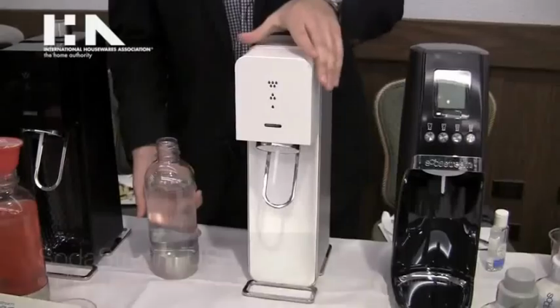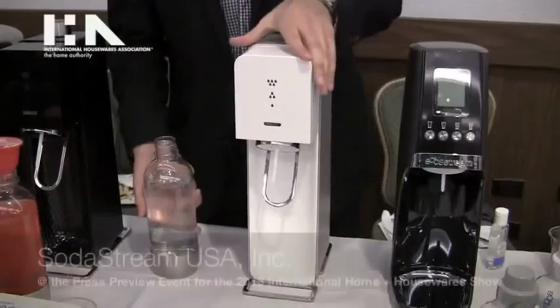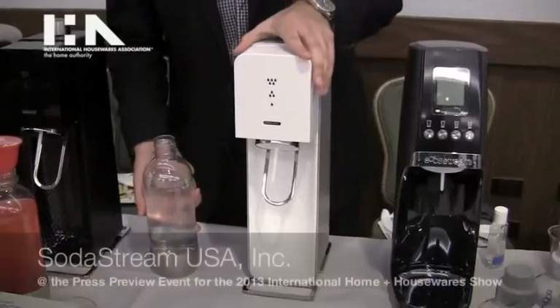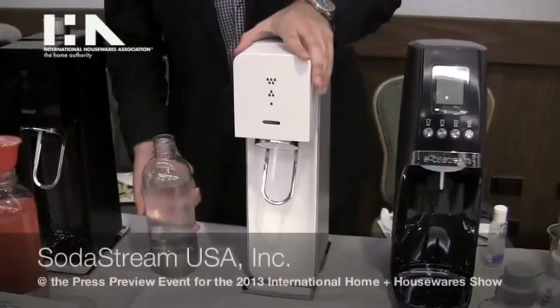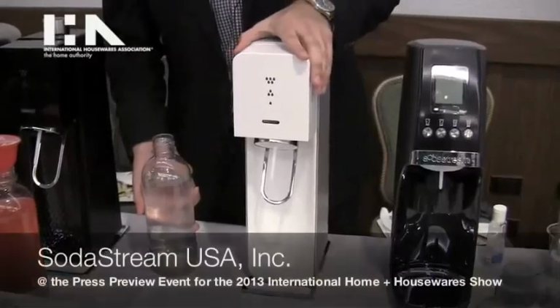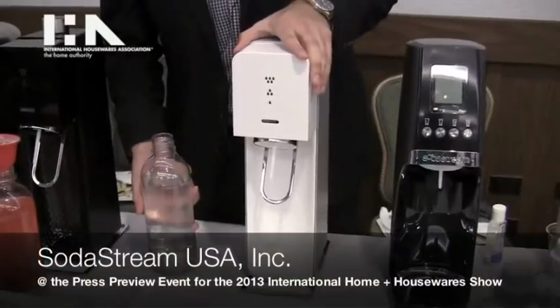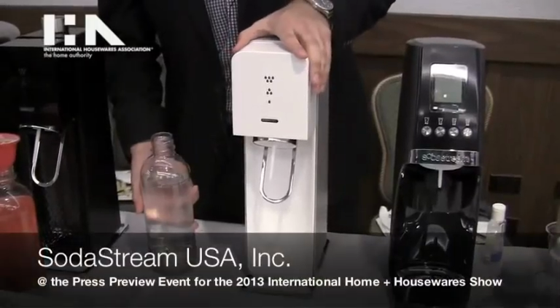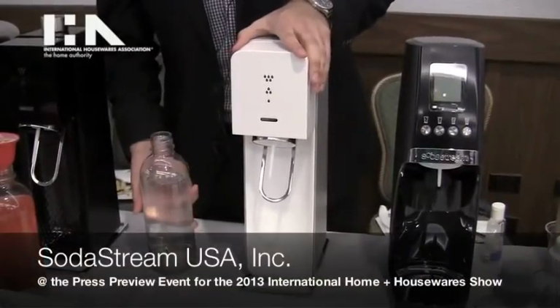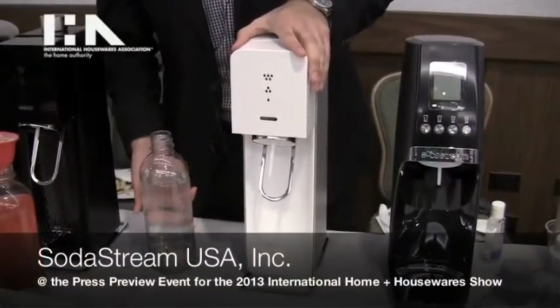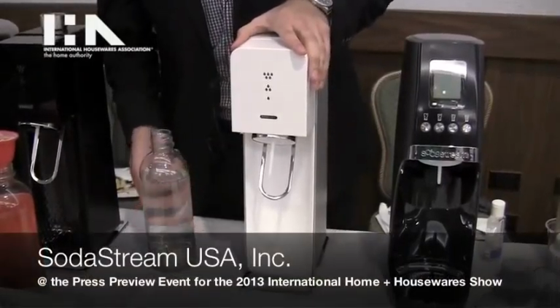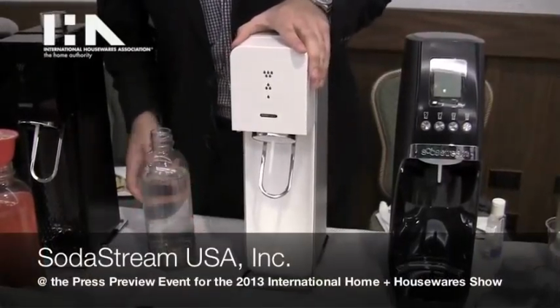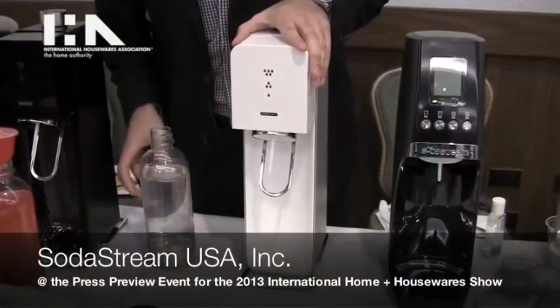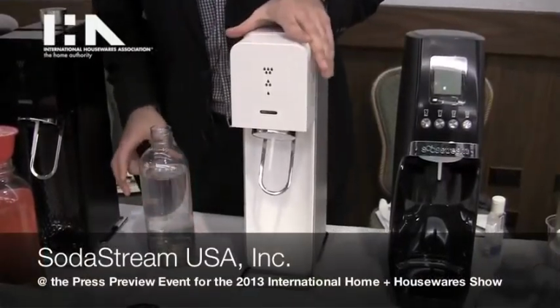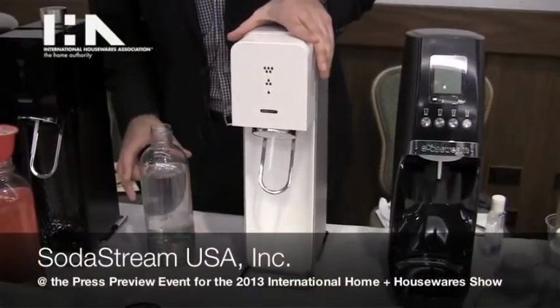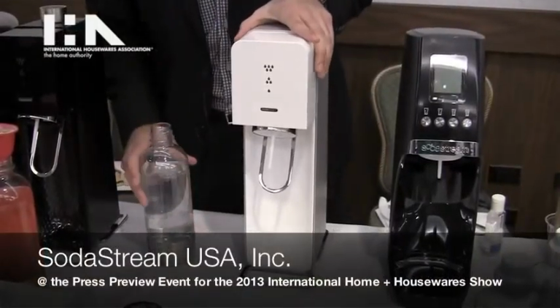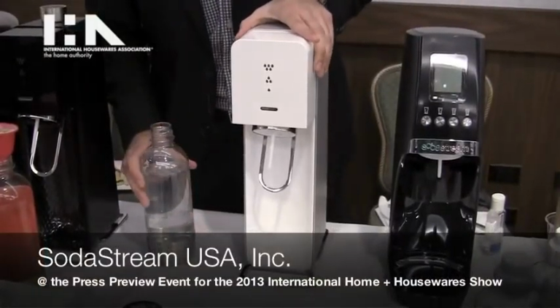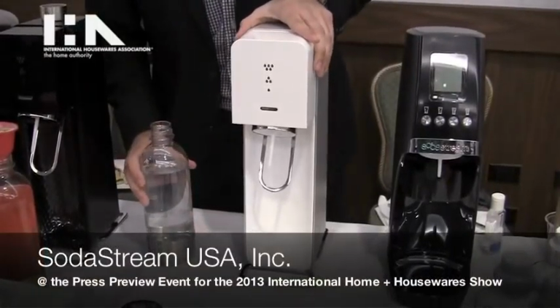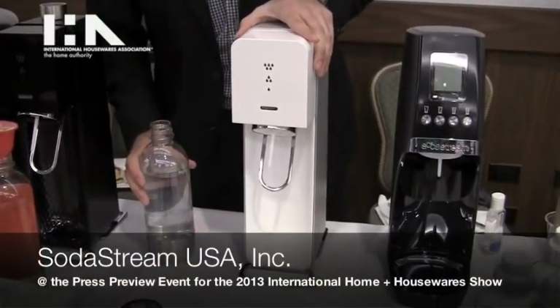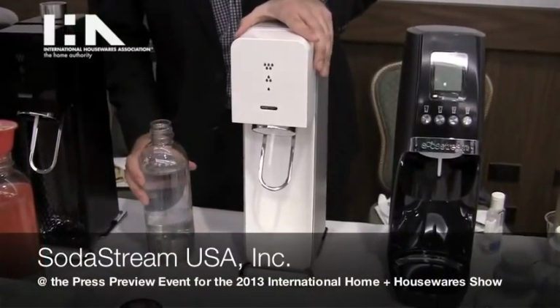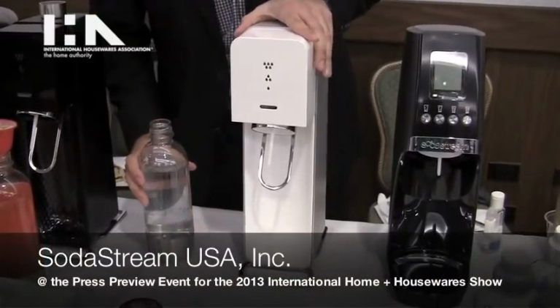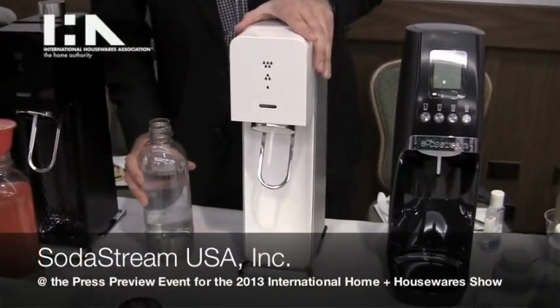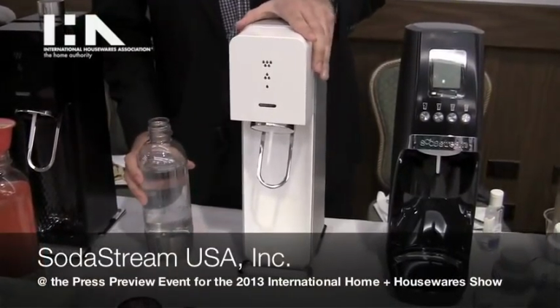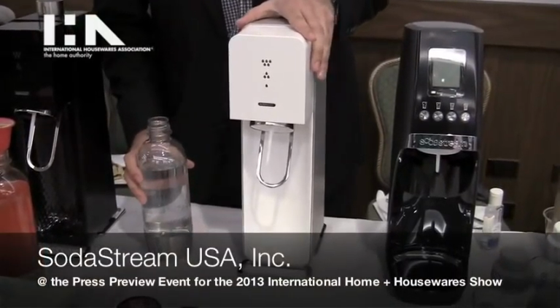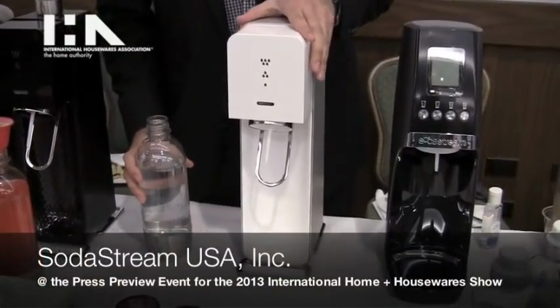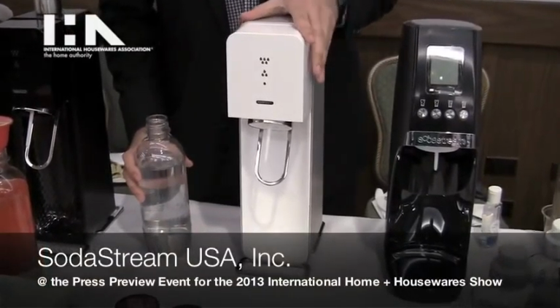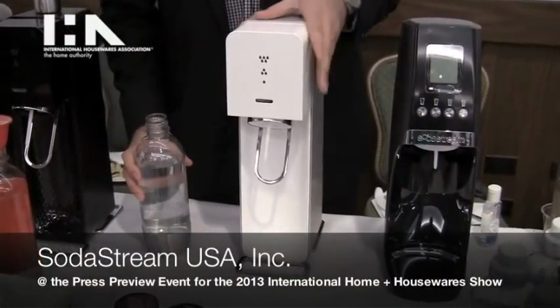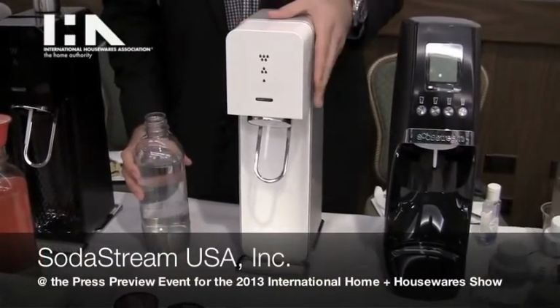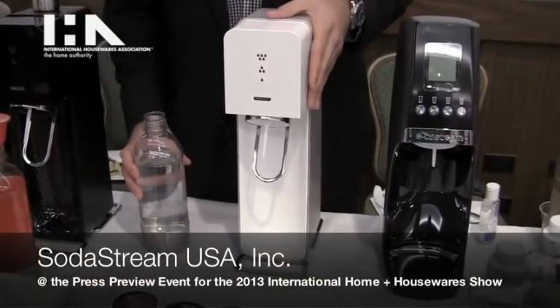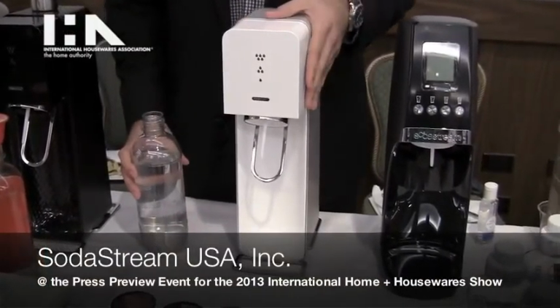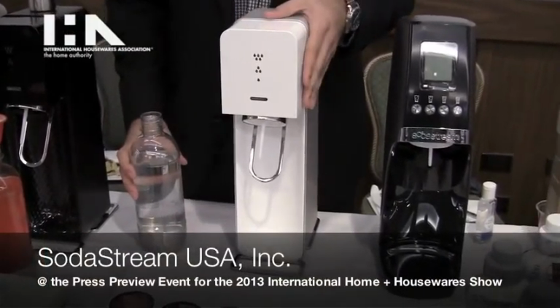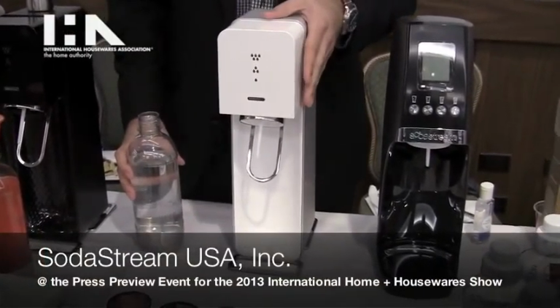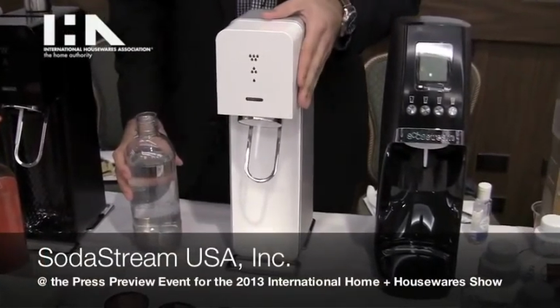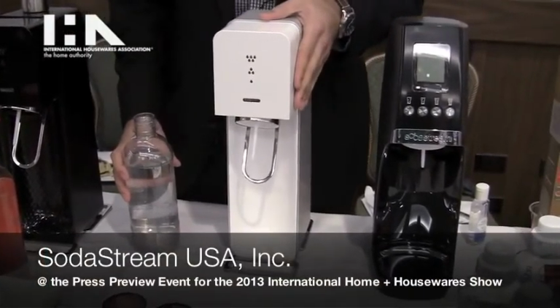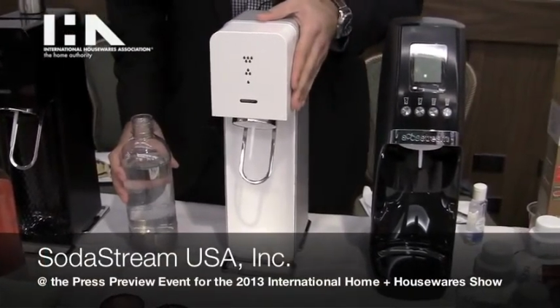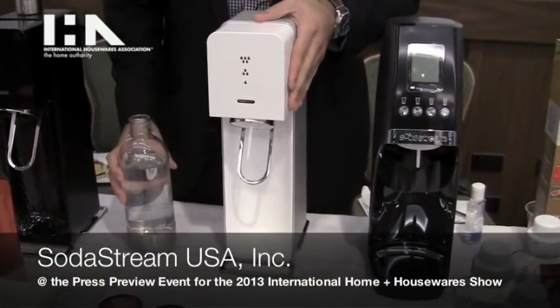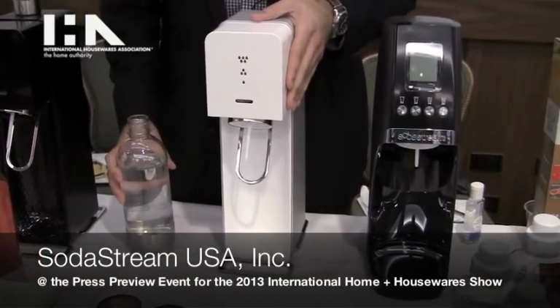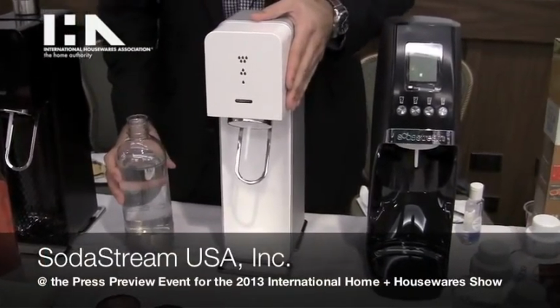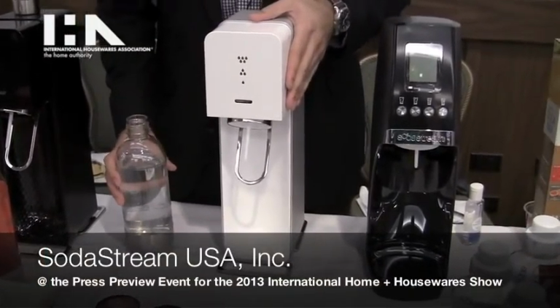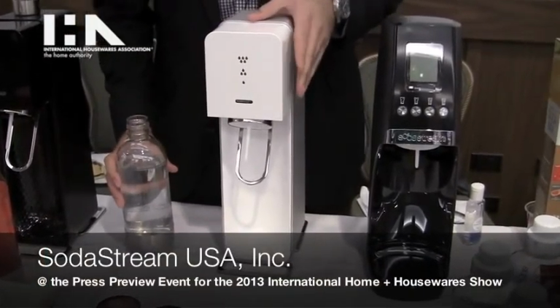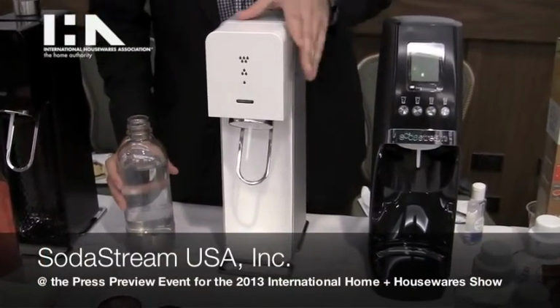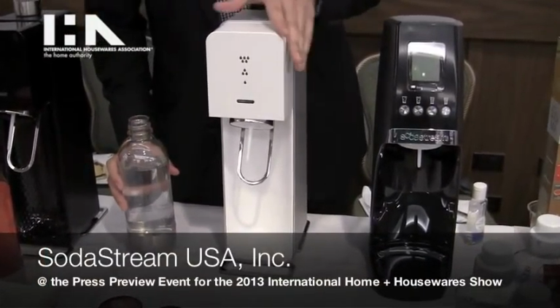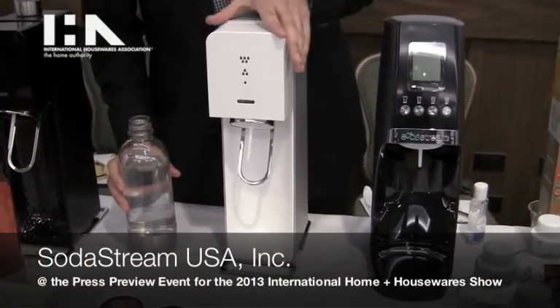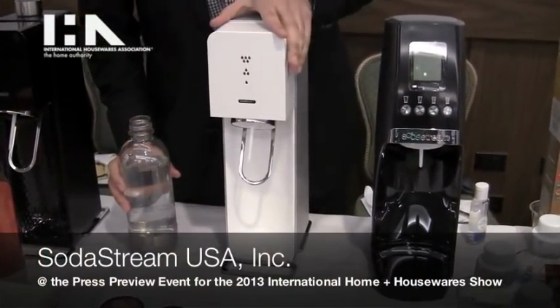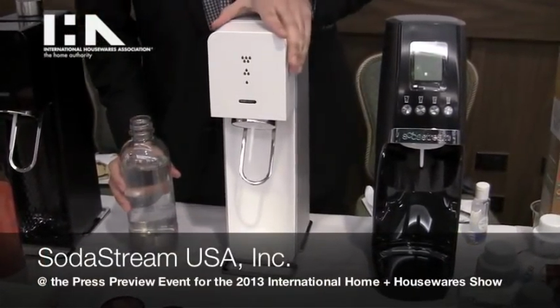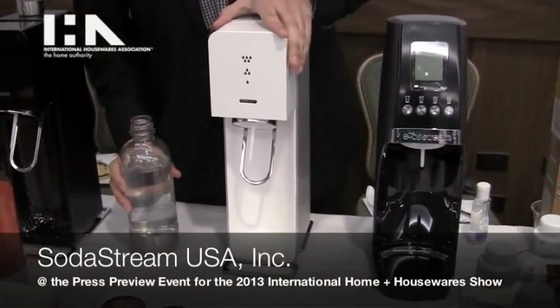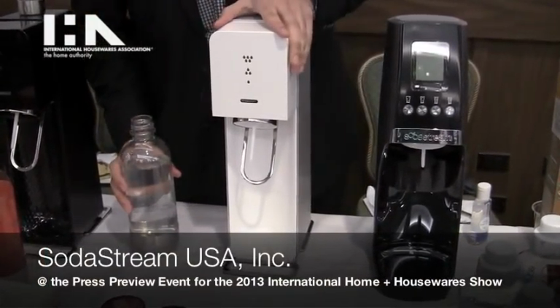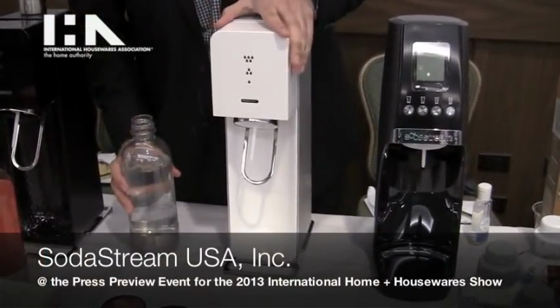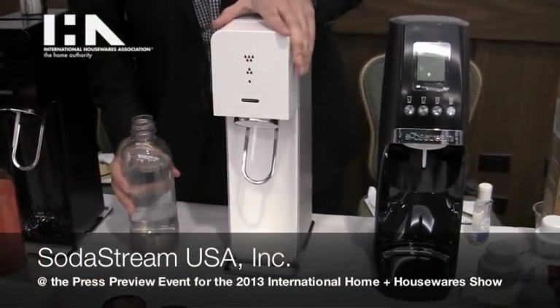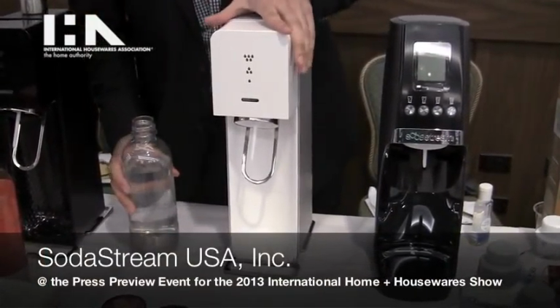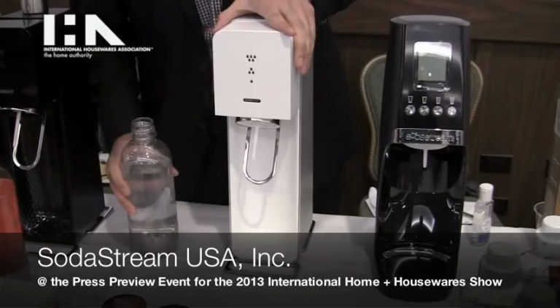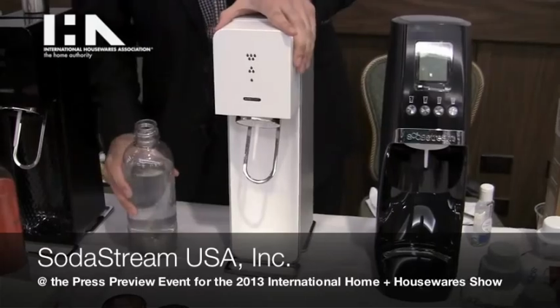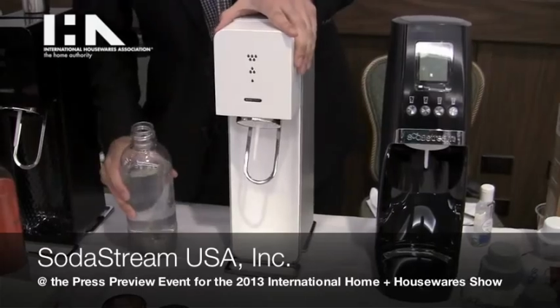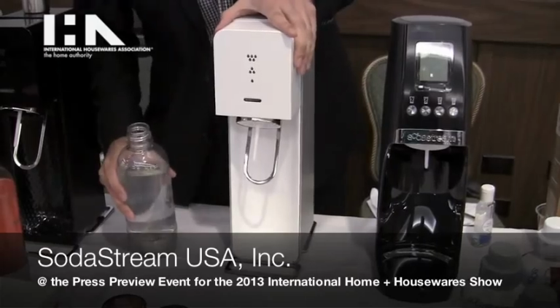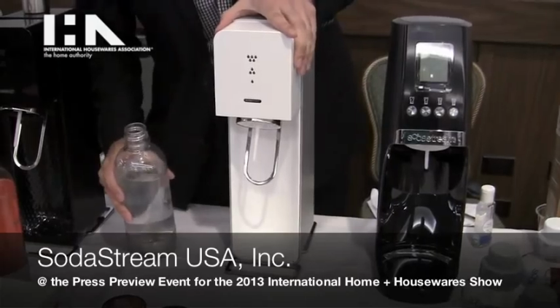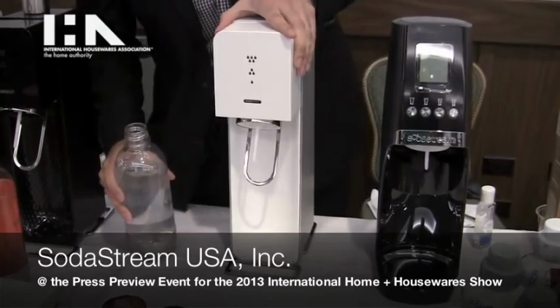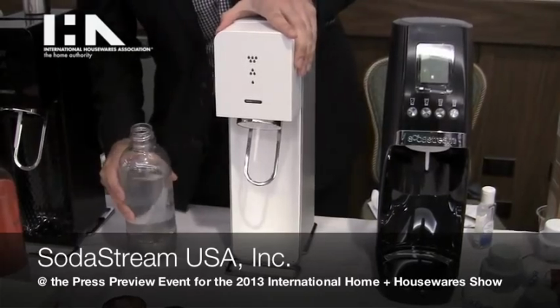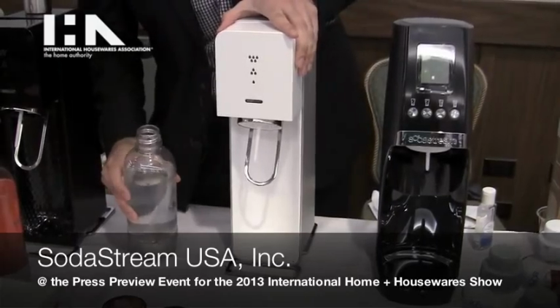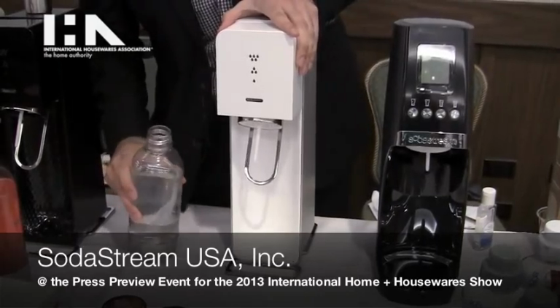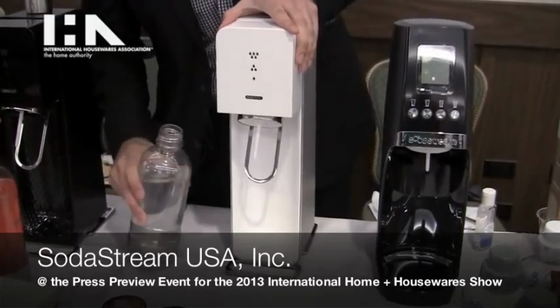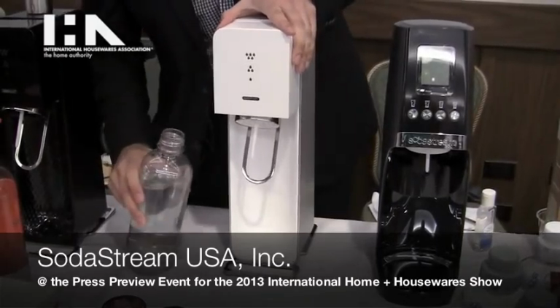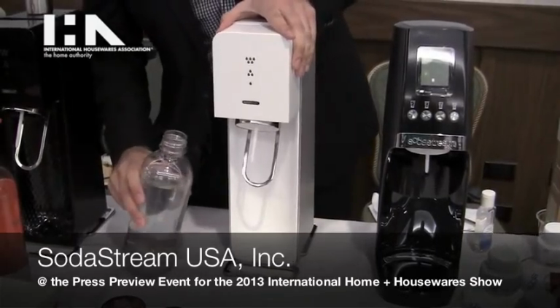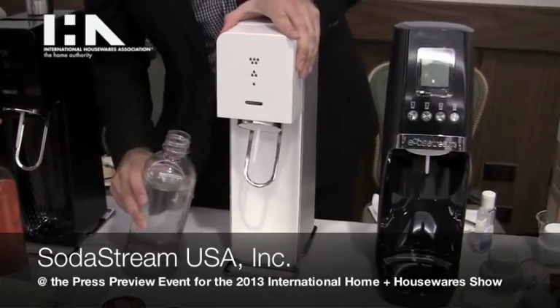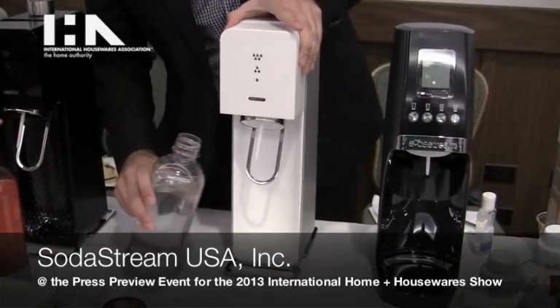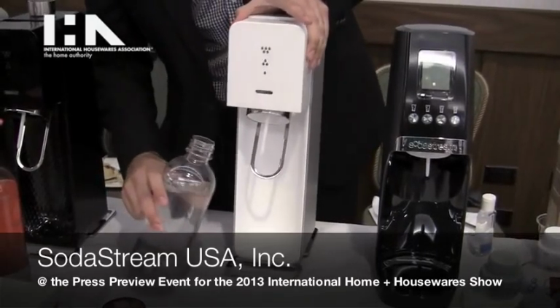My name is Steven Rivera and we're here today with SodaStream USA, the new Source home soda maker designed by Yves Behar — a great designer if you're familiar.